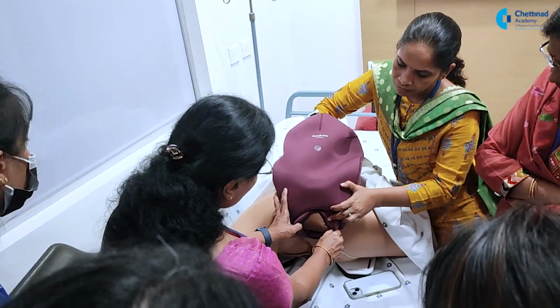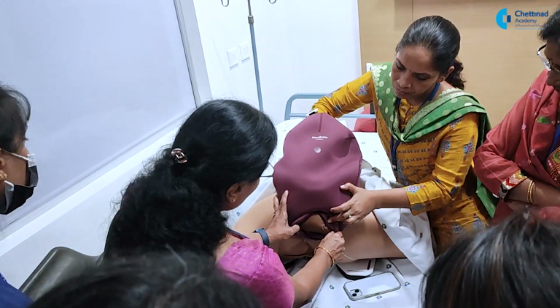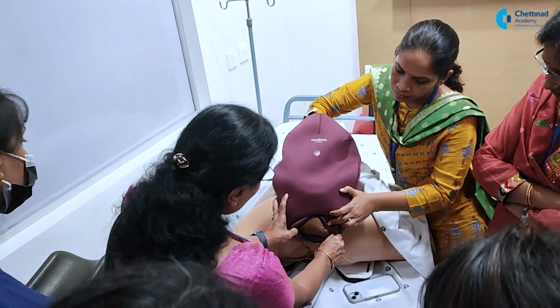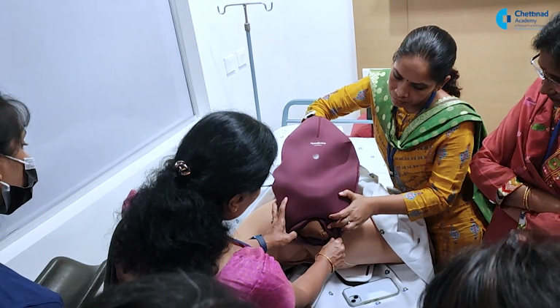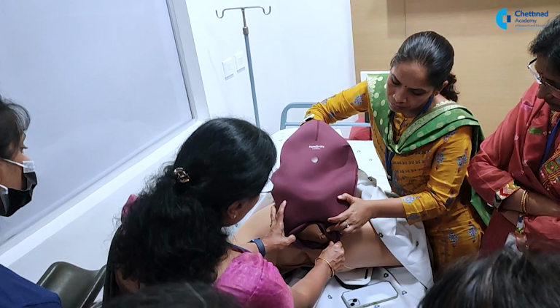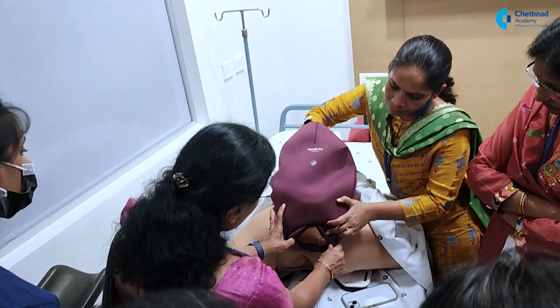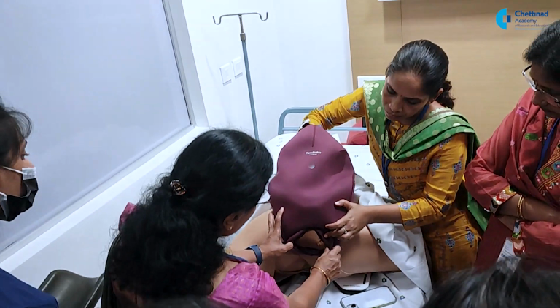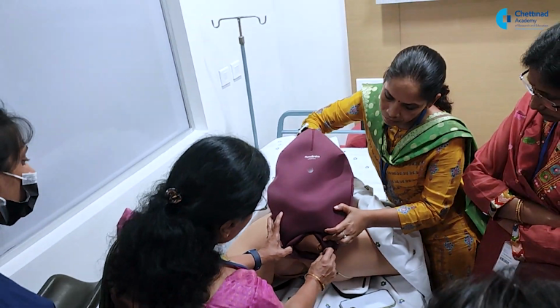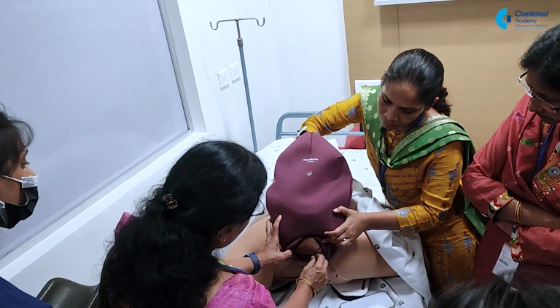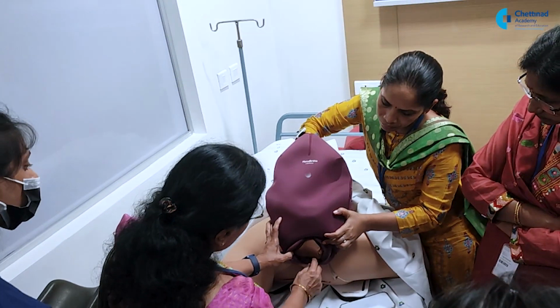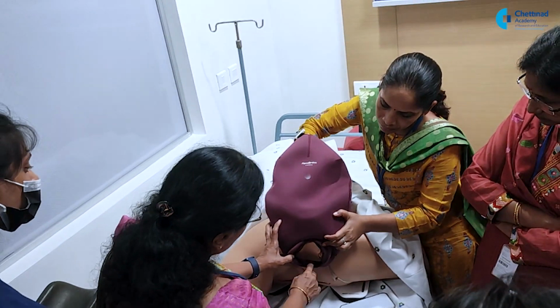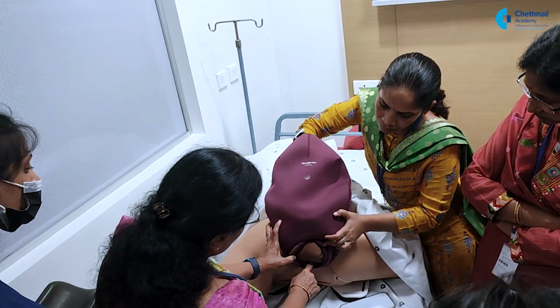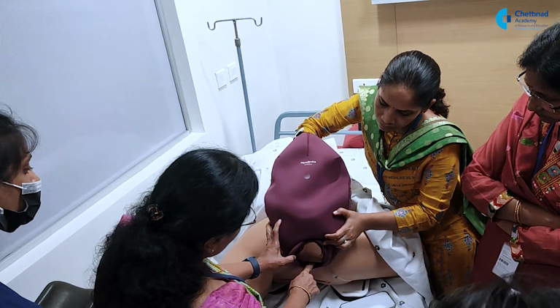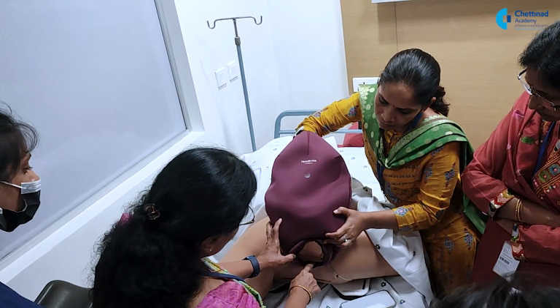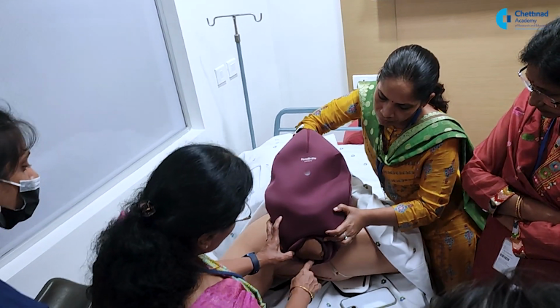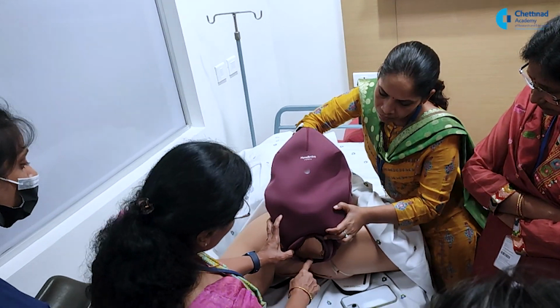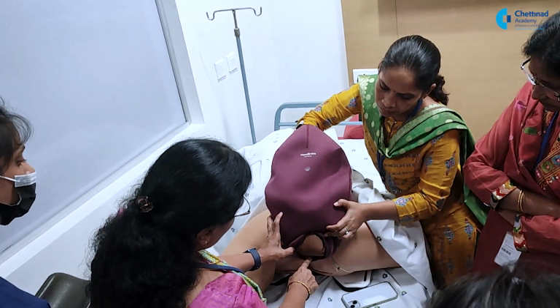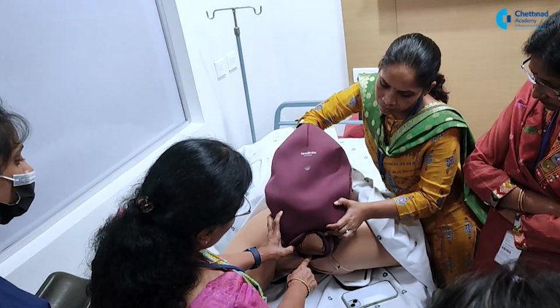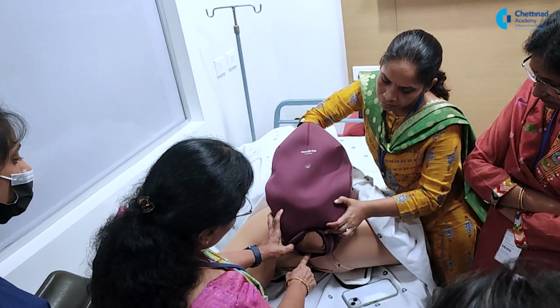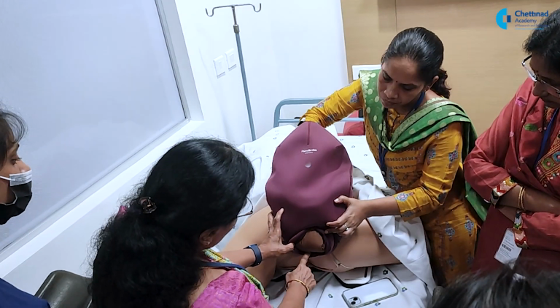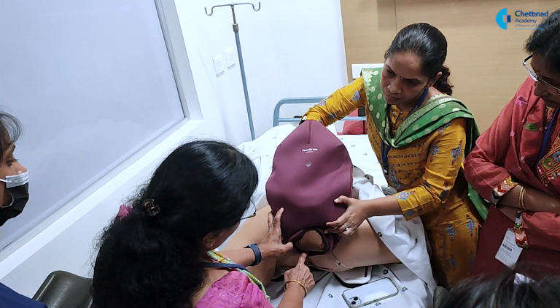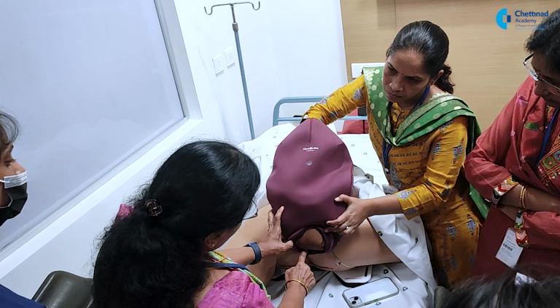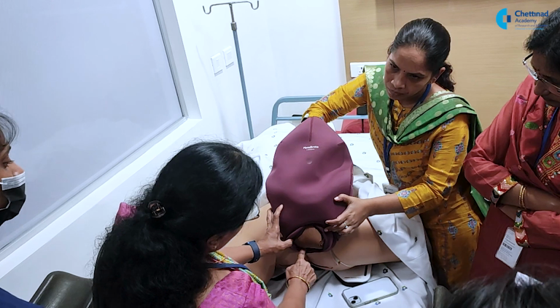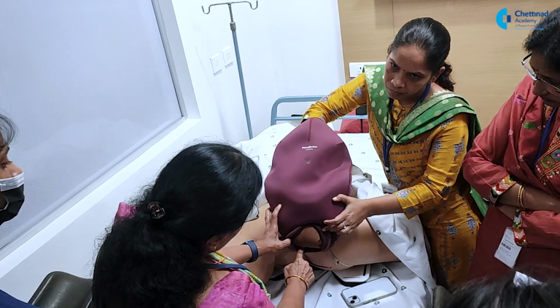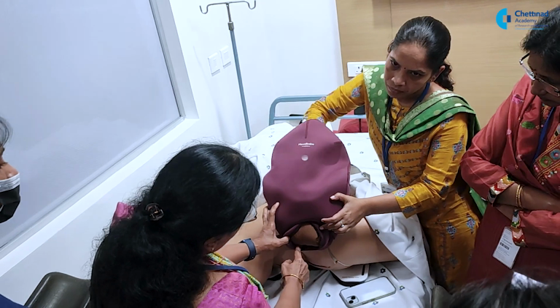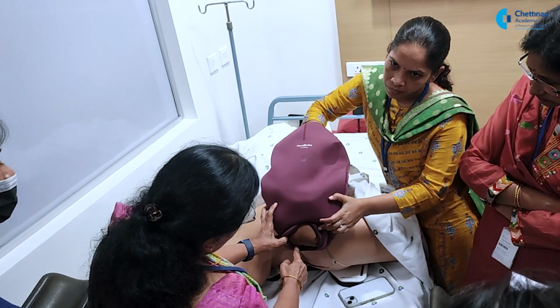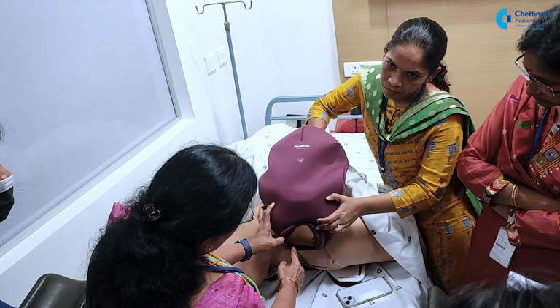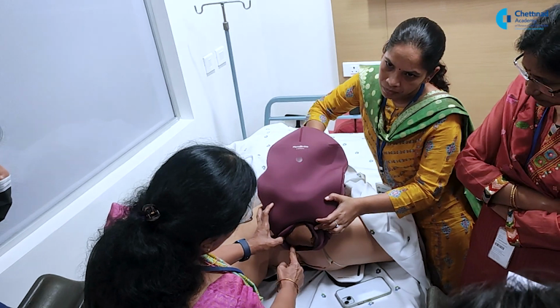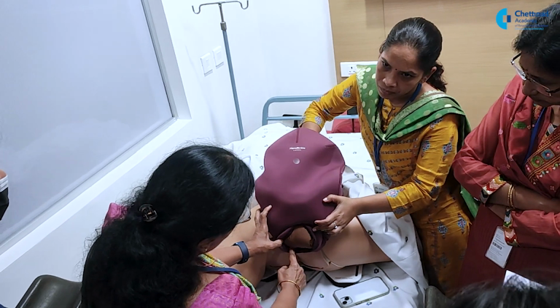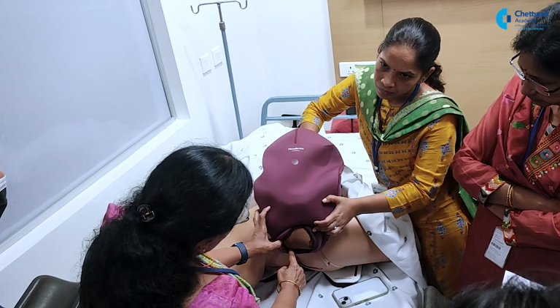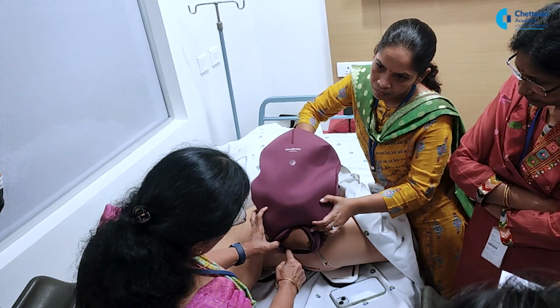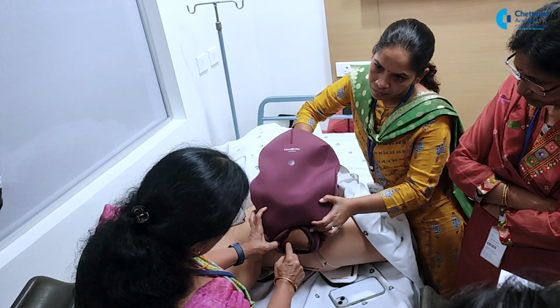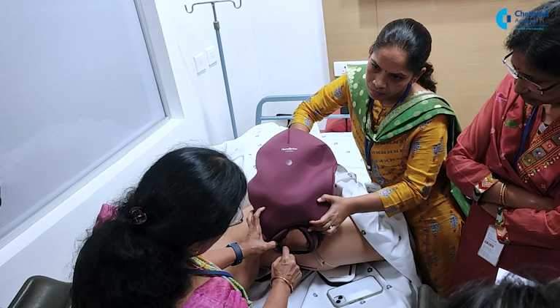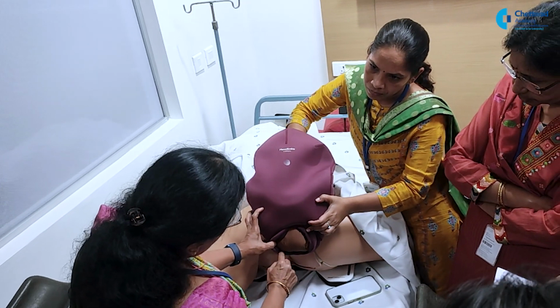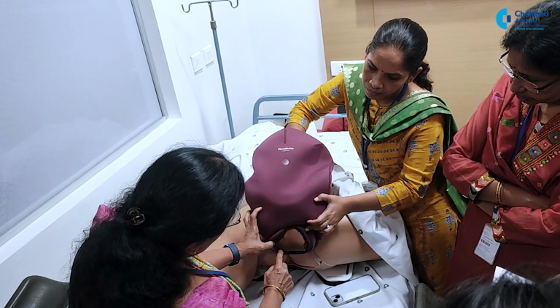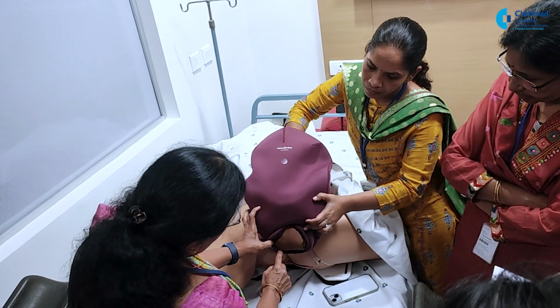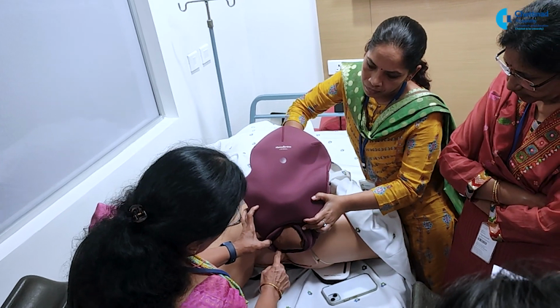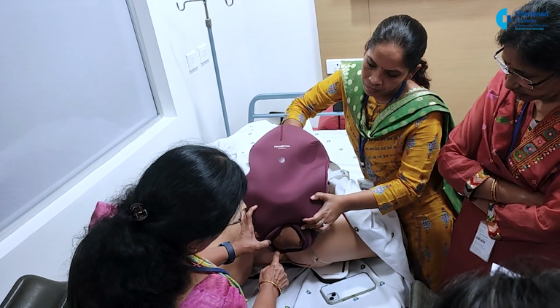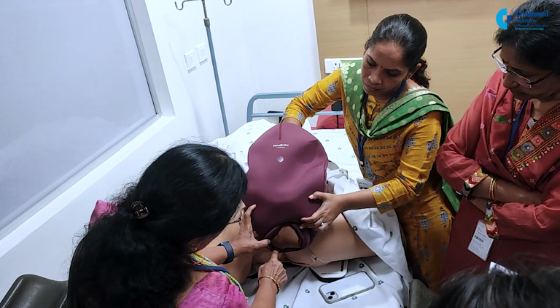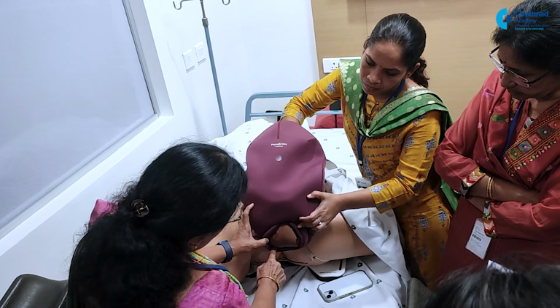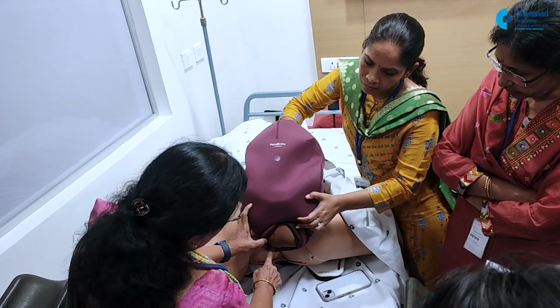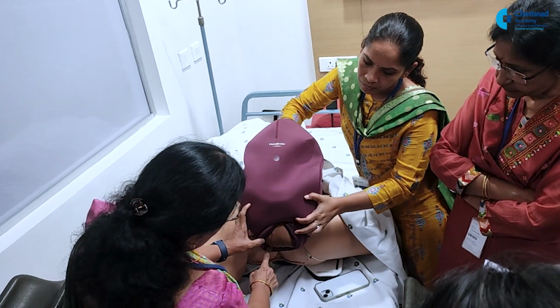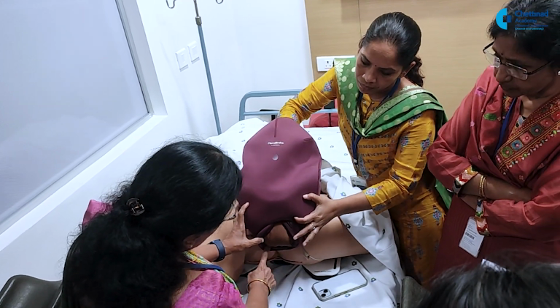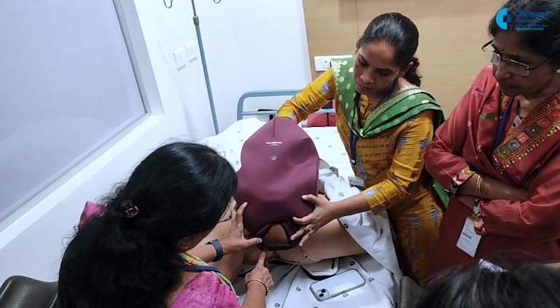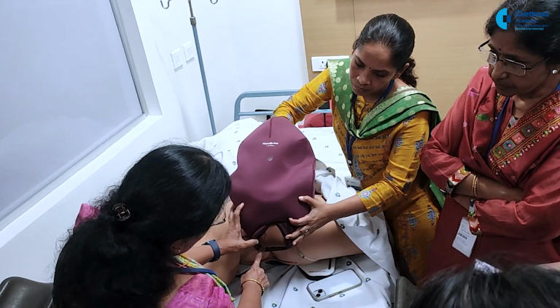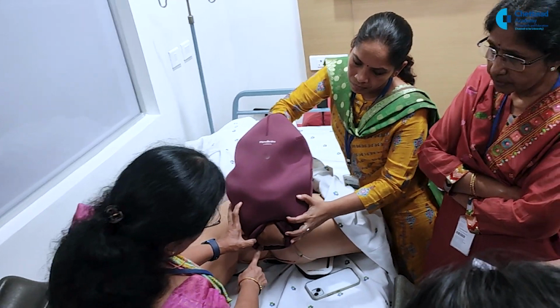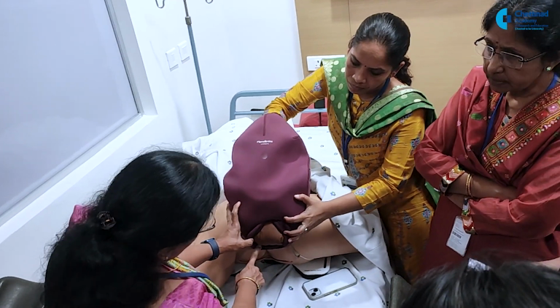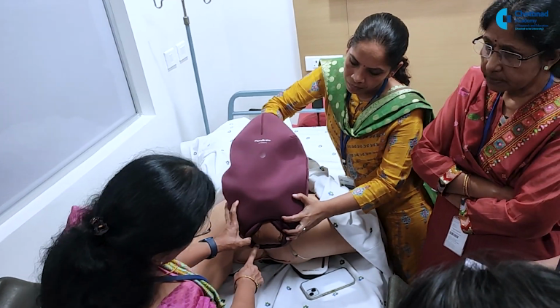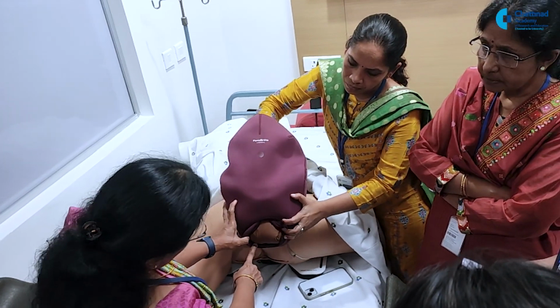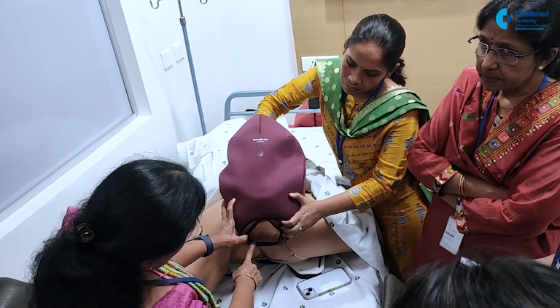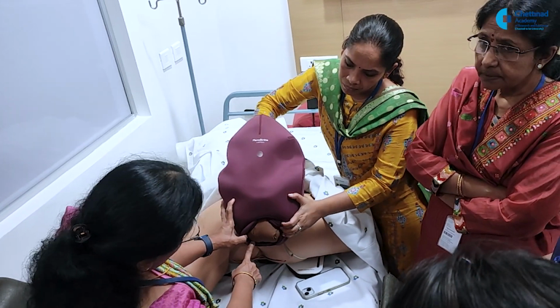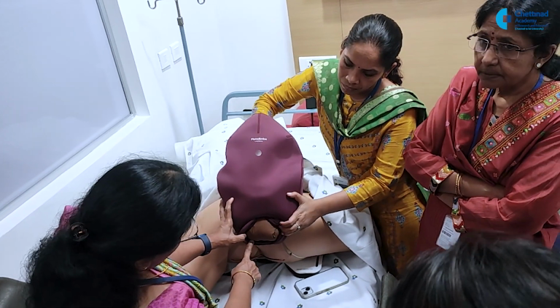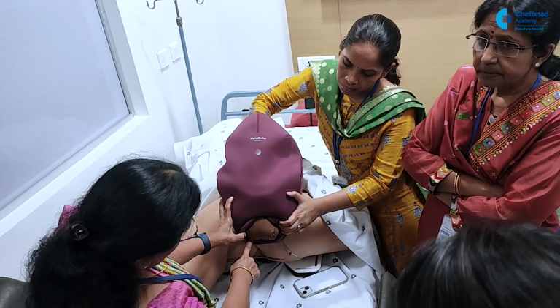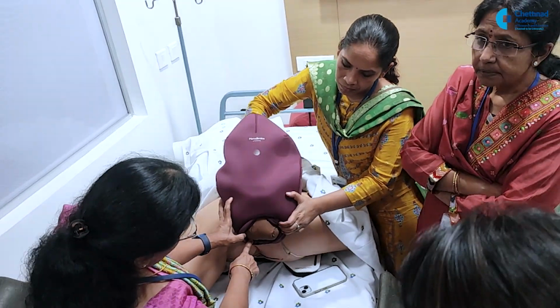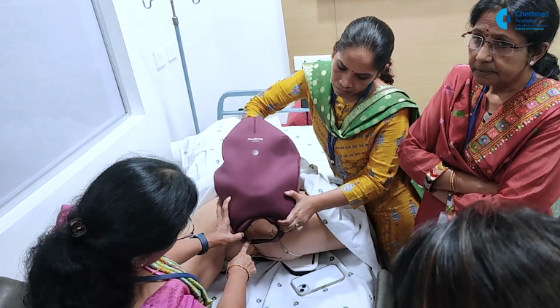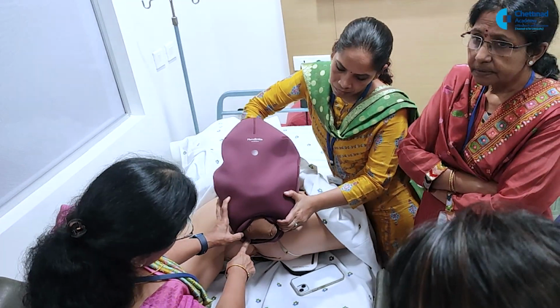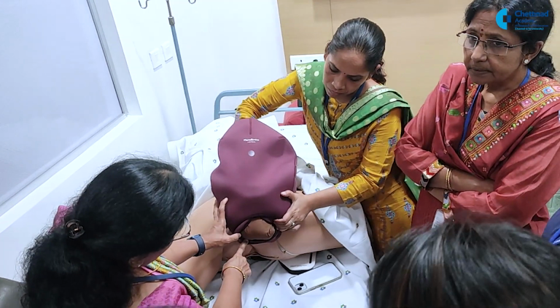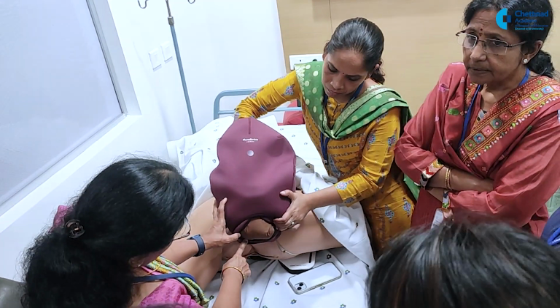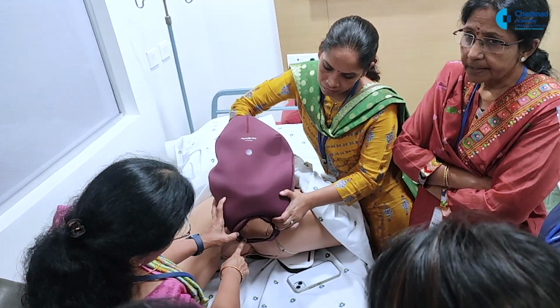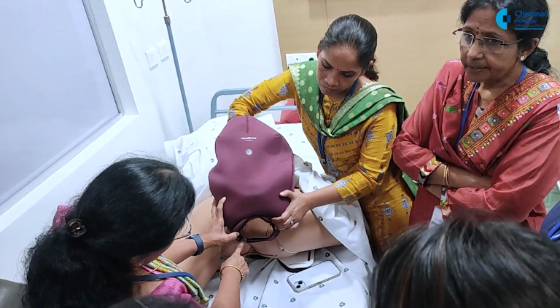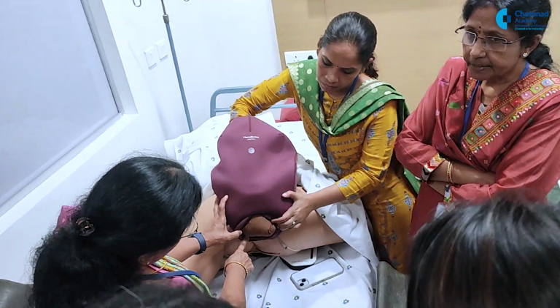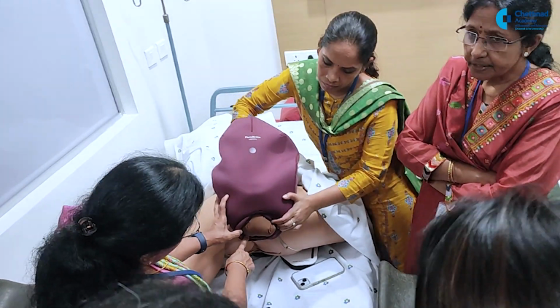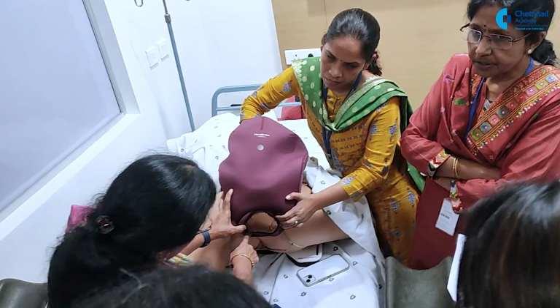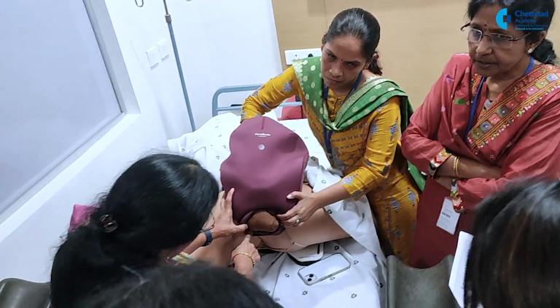Yes. So, check. Check for what all? Certification.